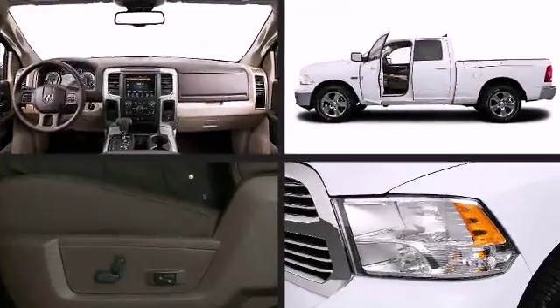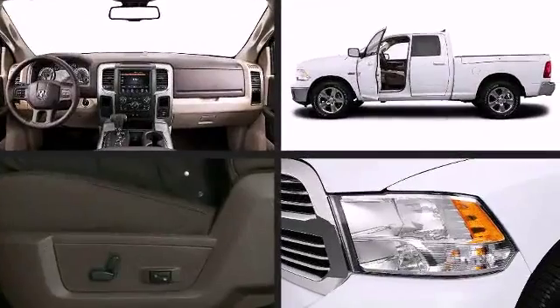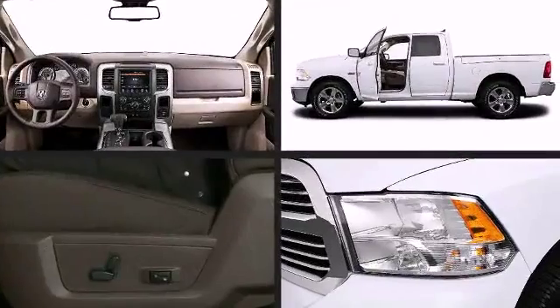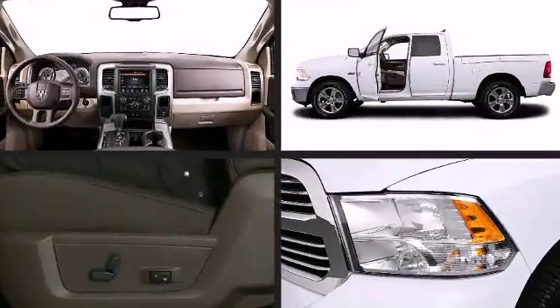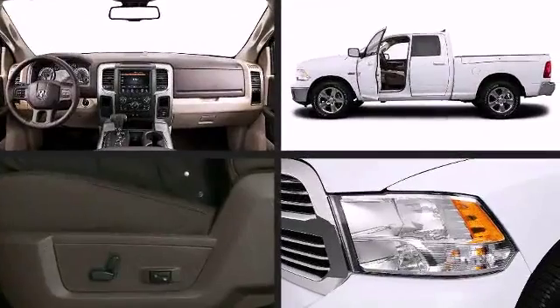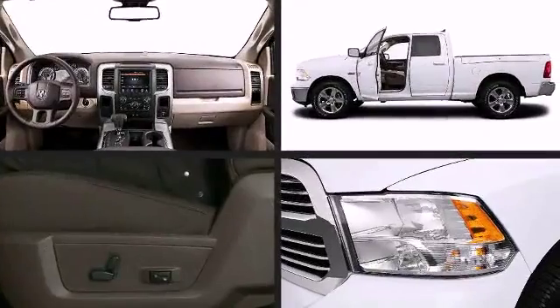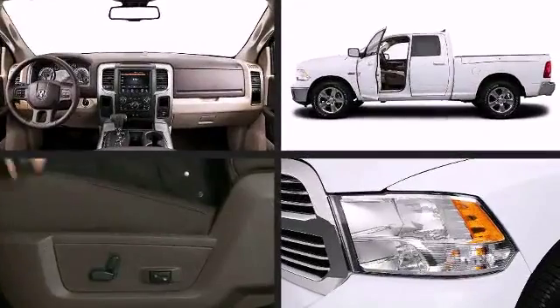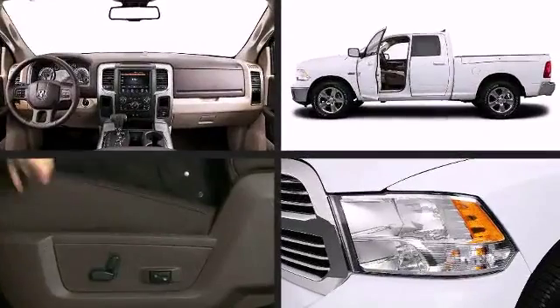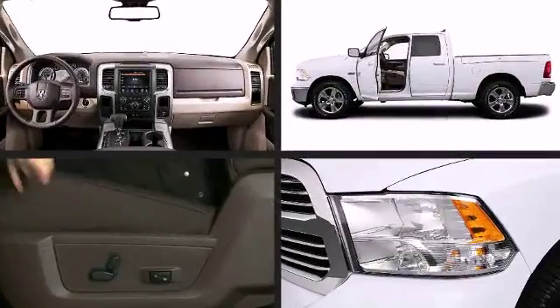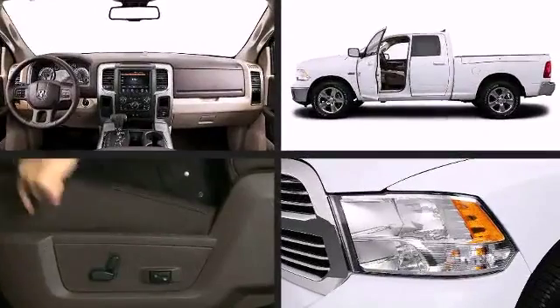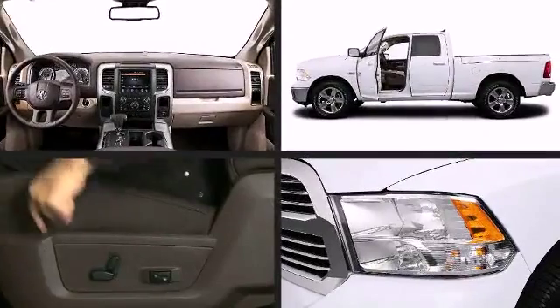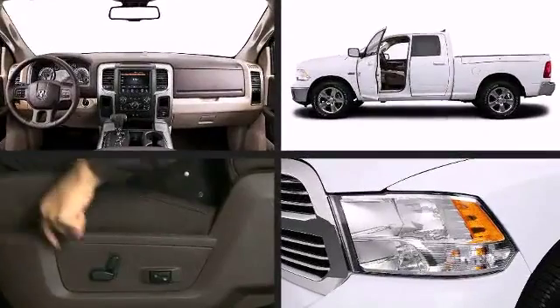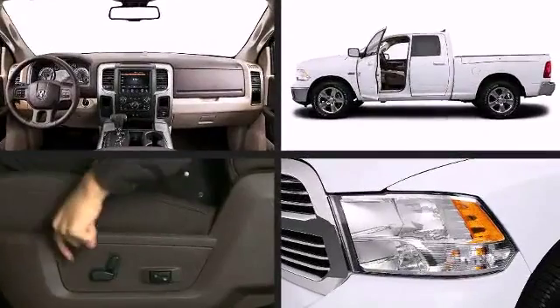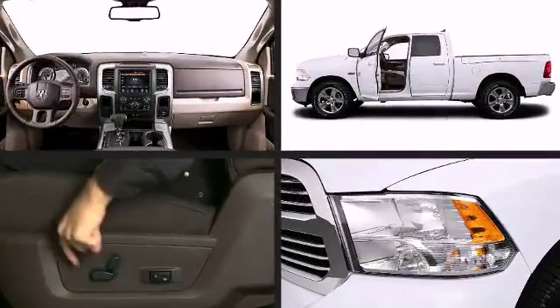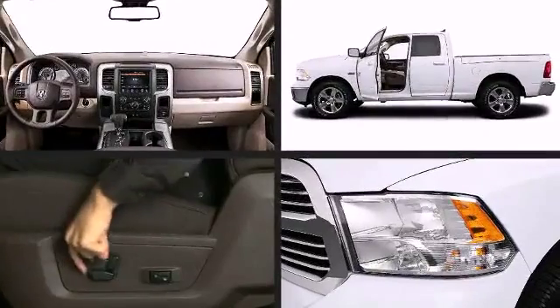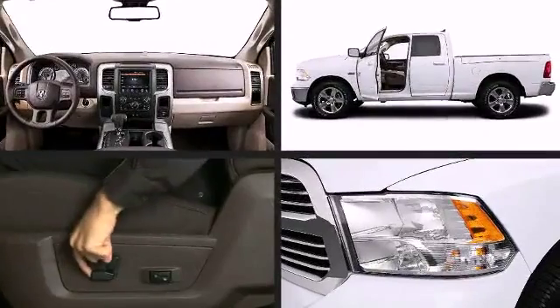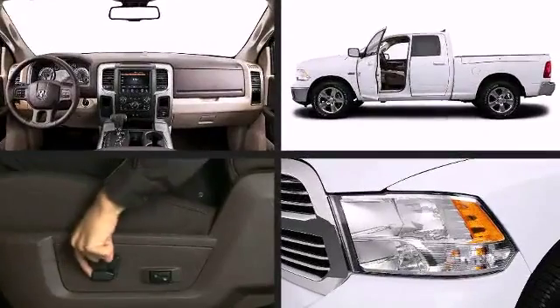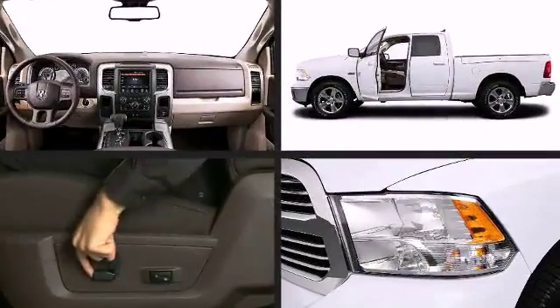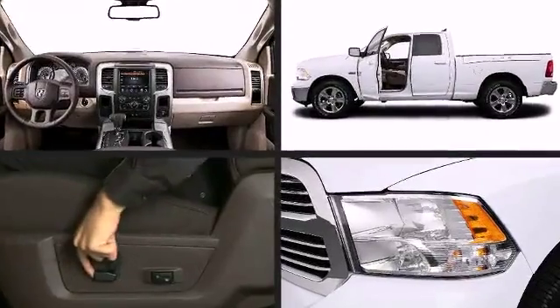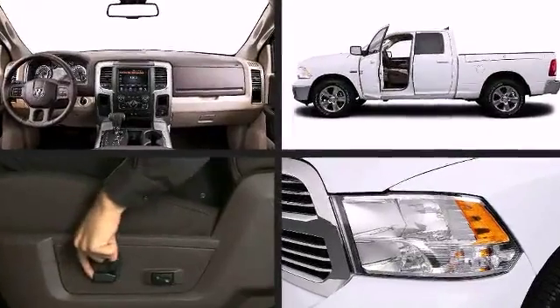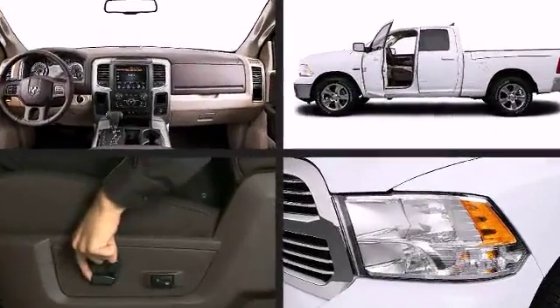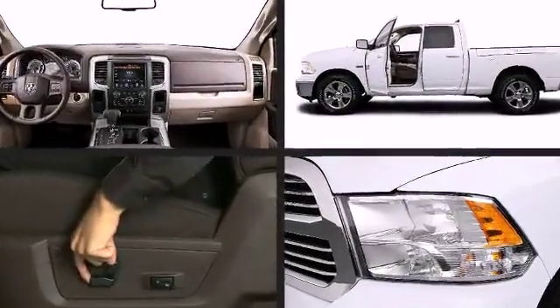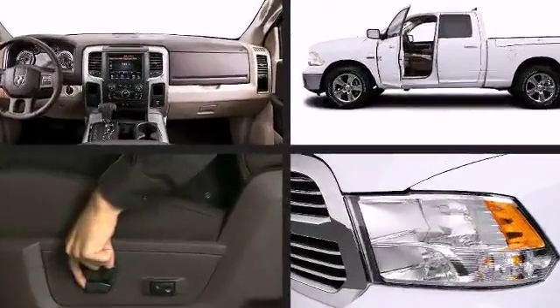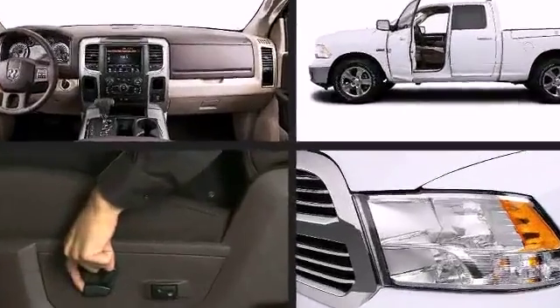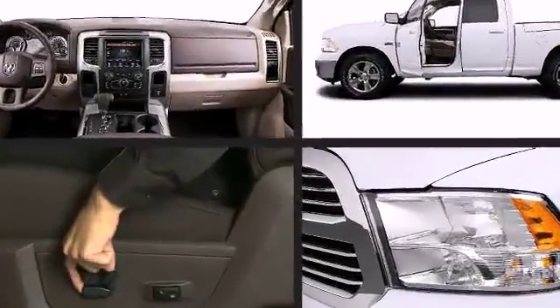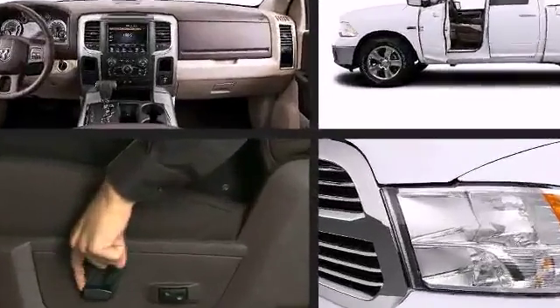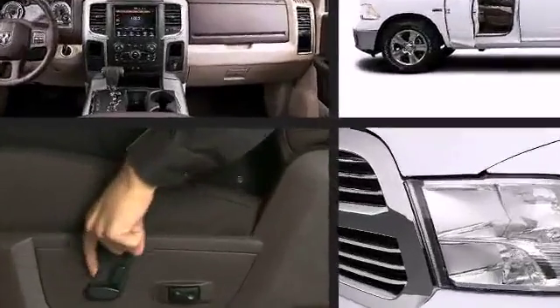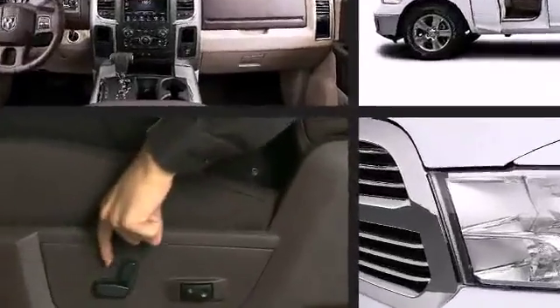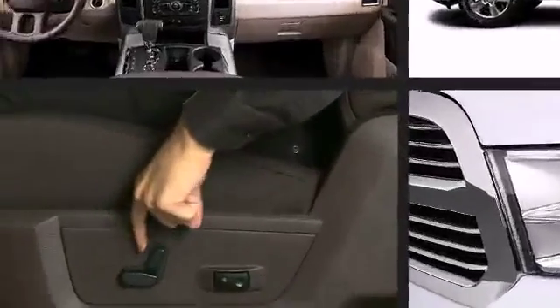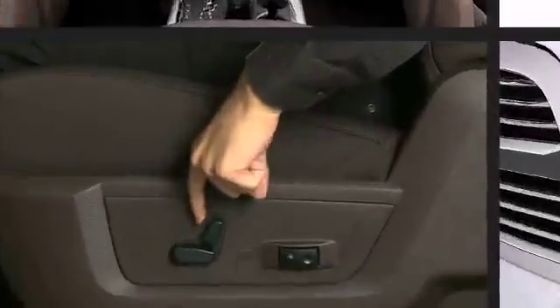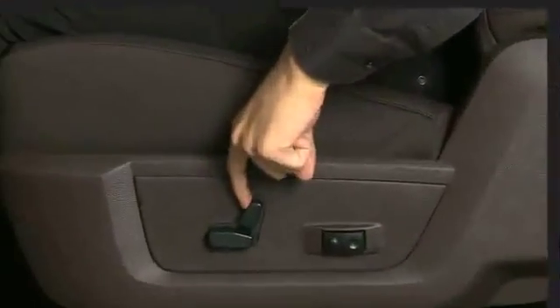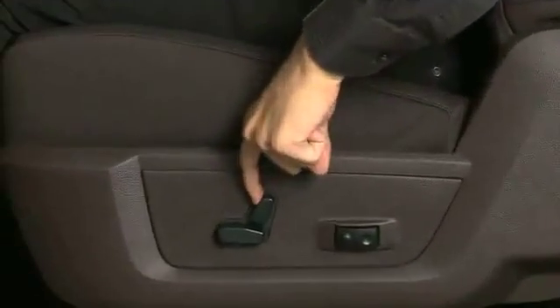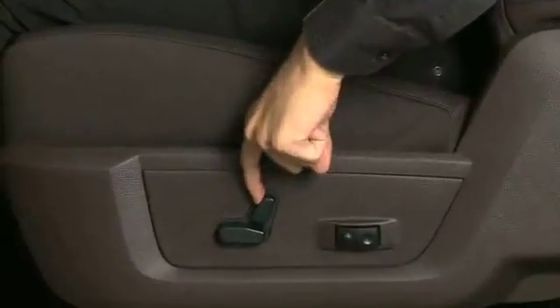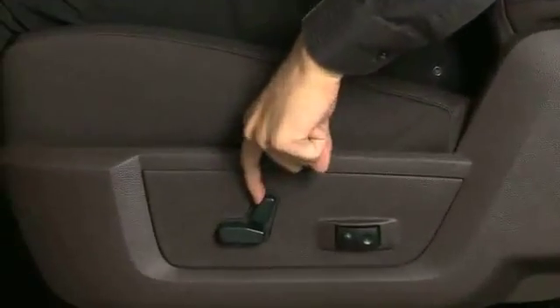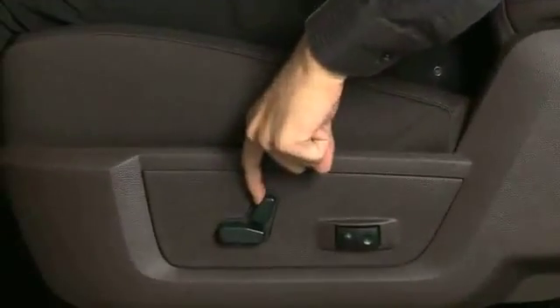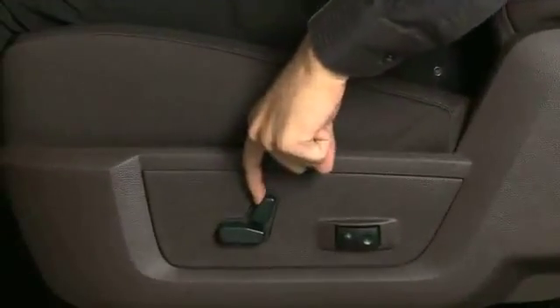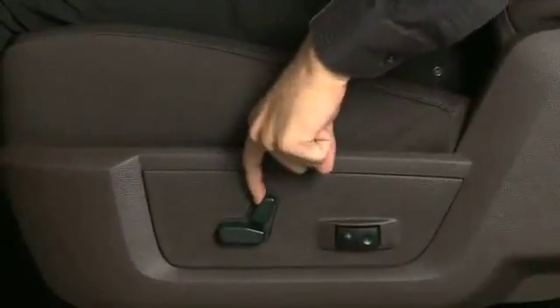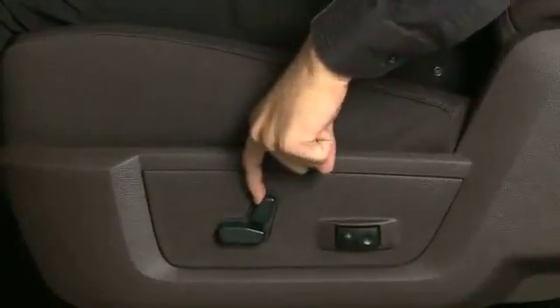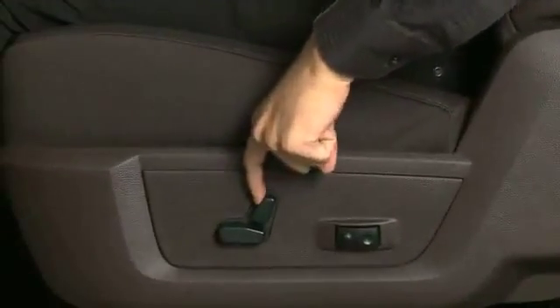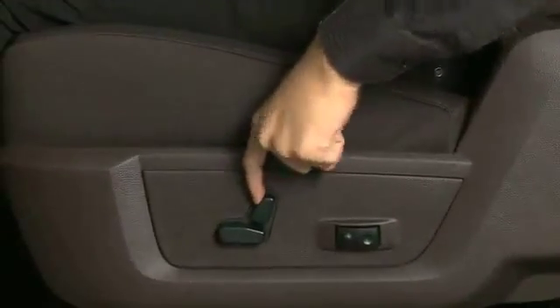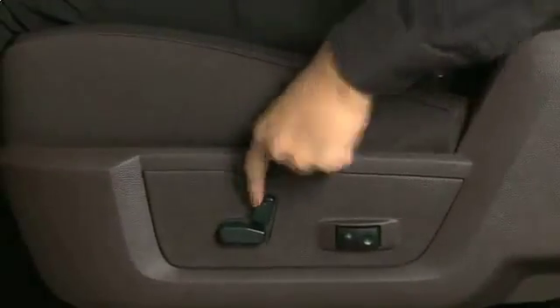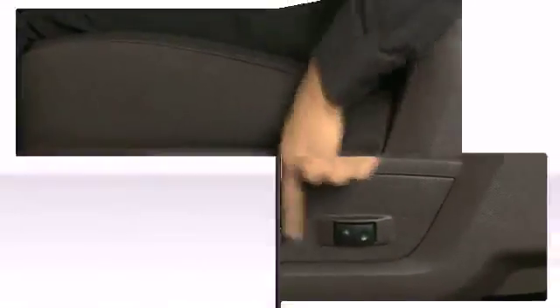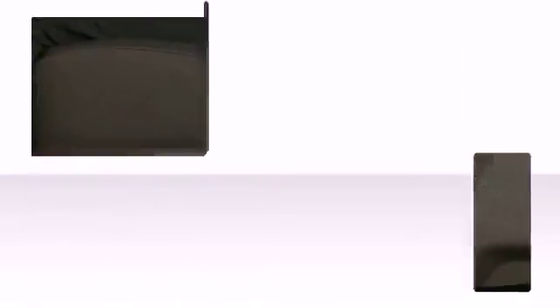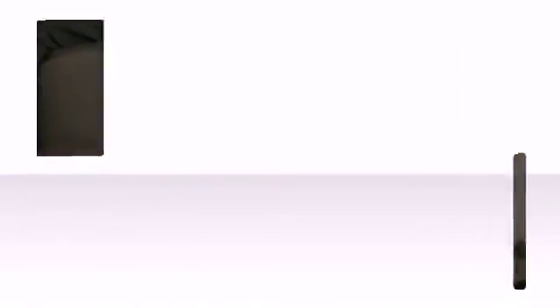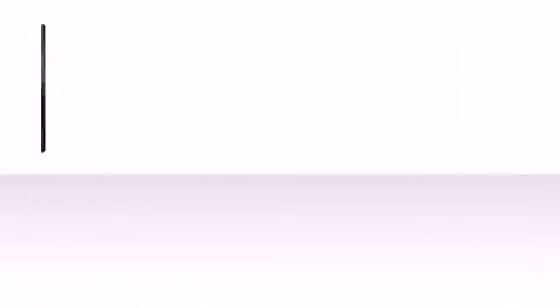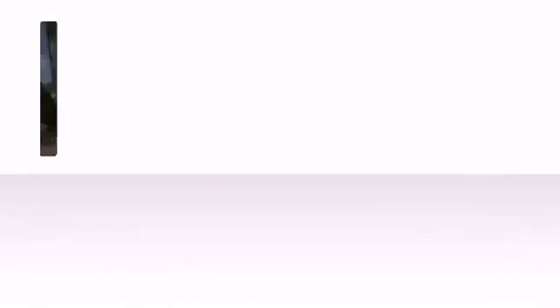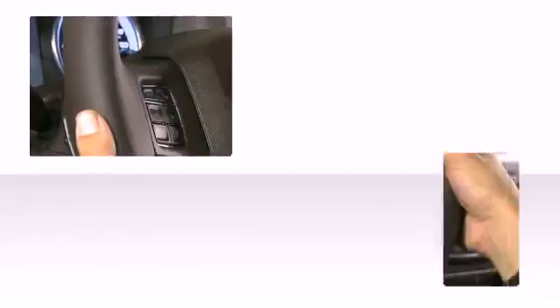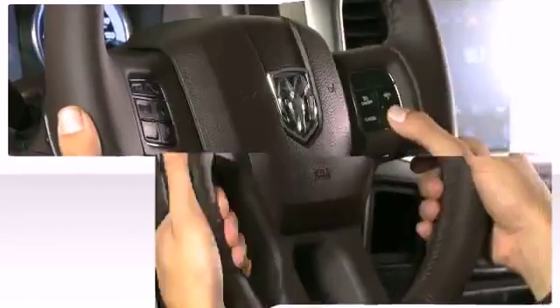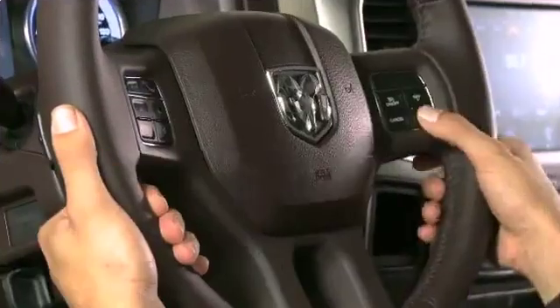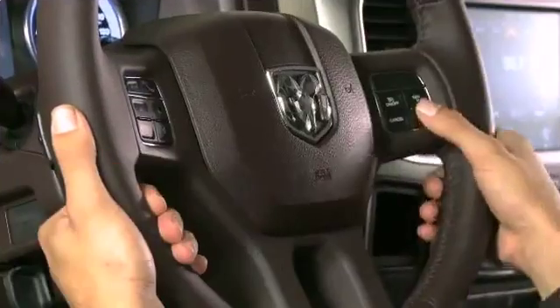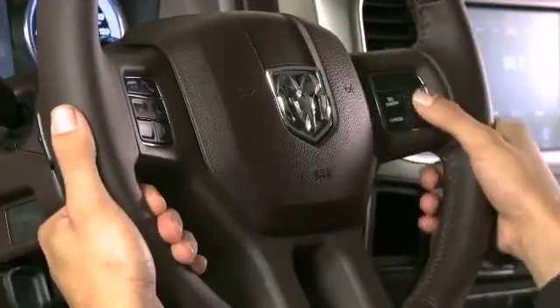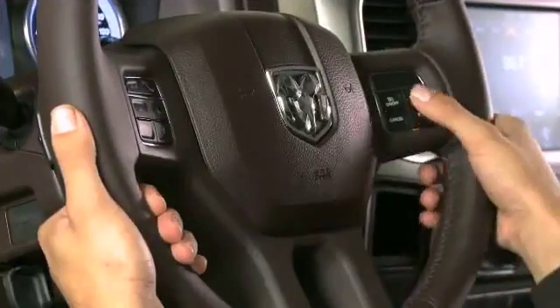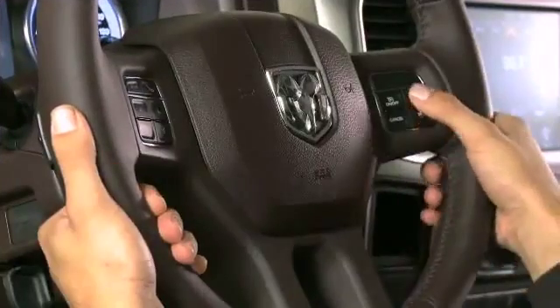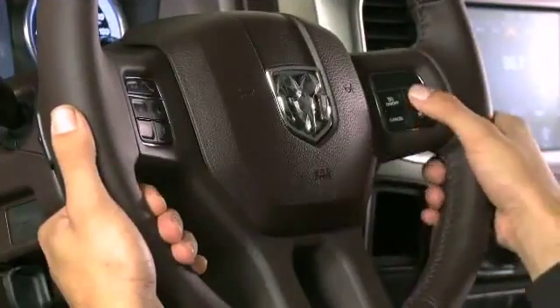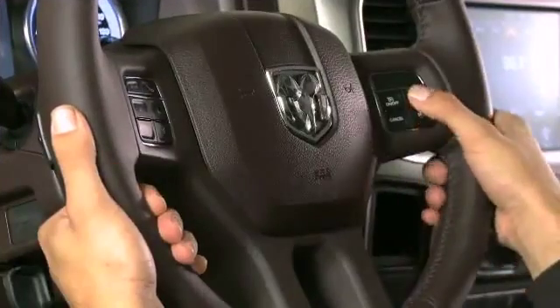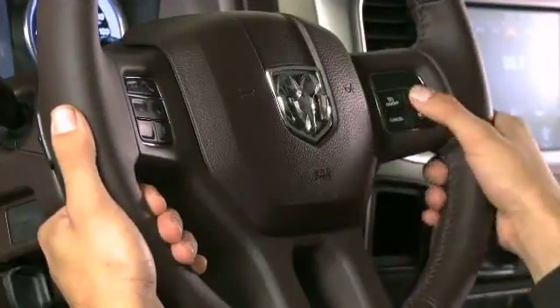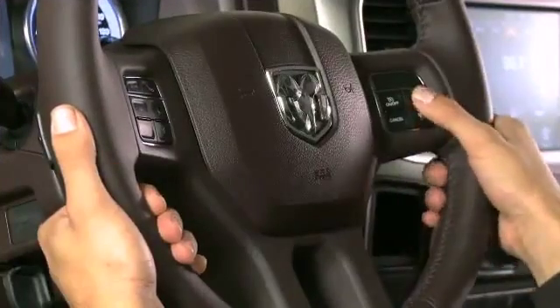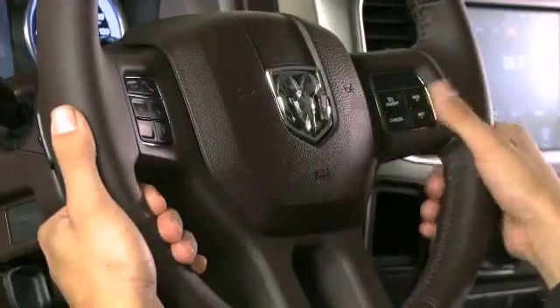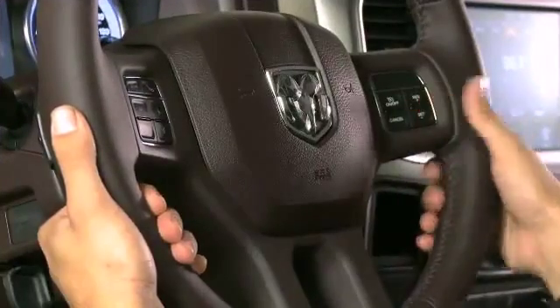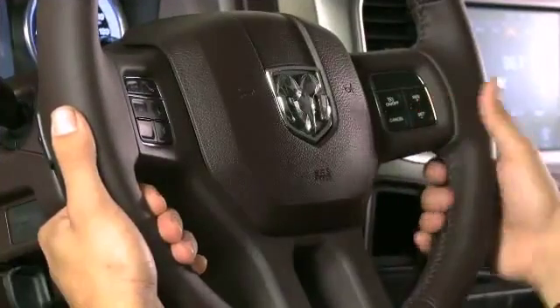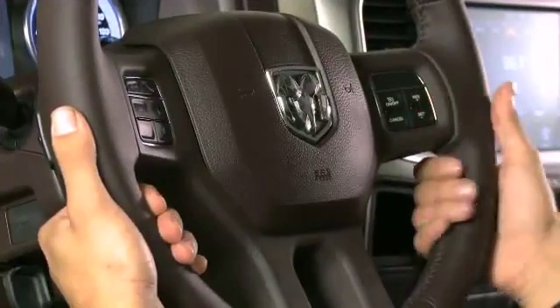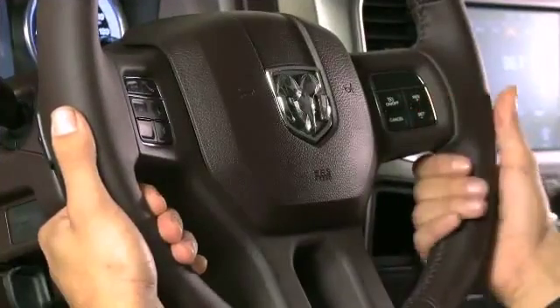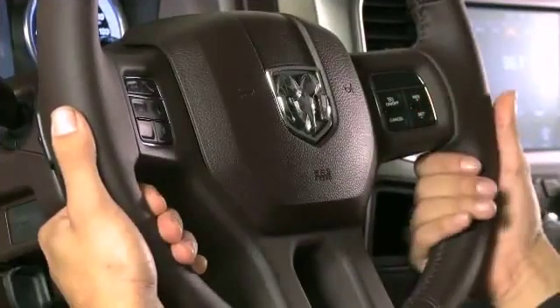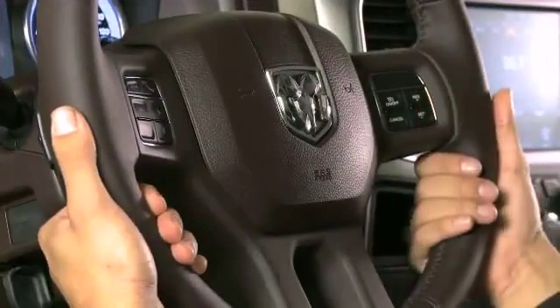a tachometer, a rear-step bumper, a front bench seat, remote keyless entry, and cruise control.